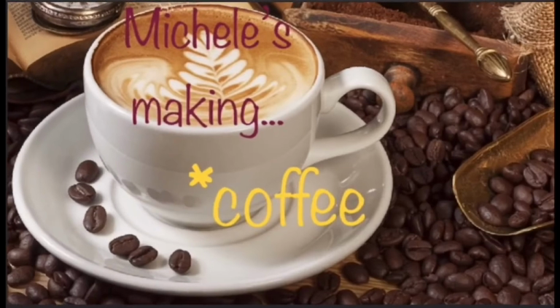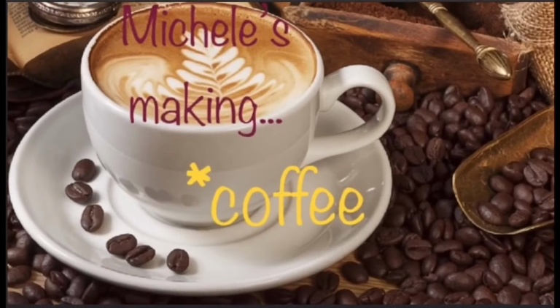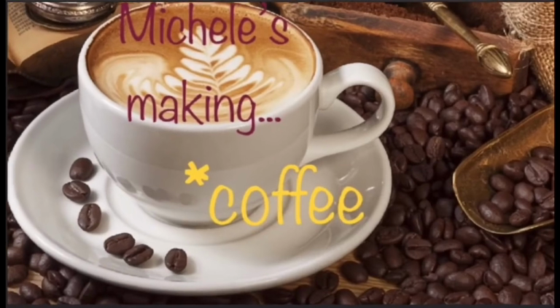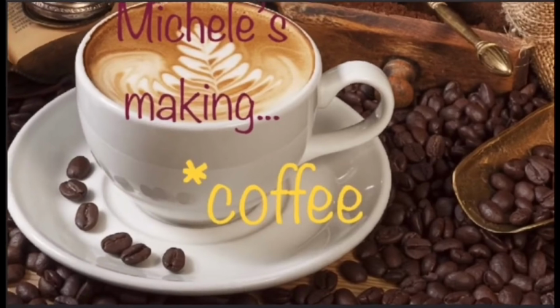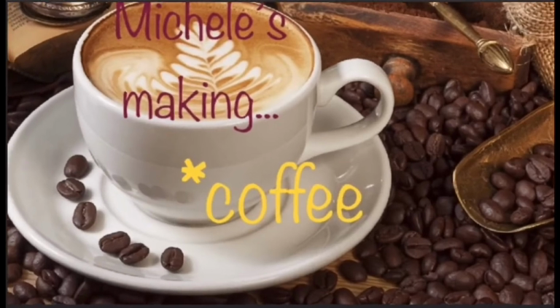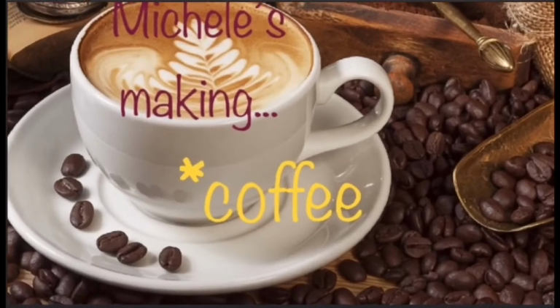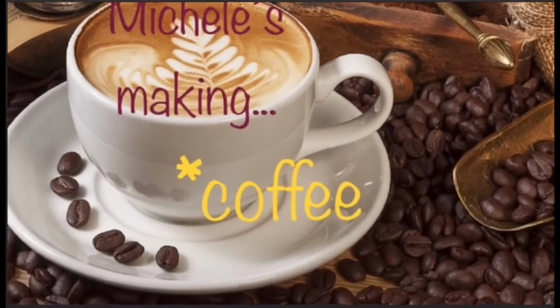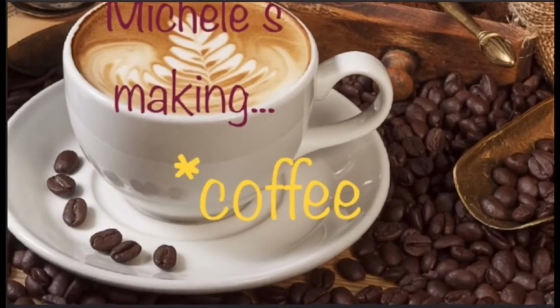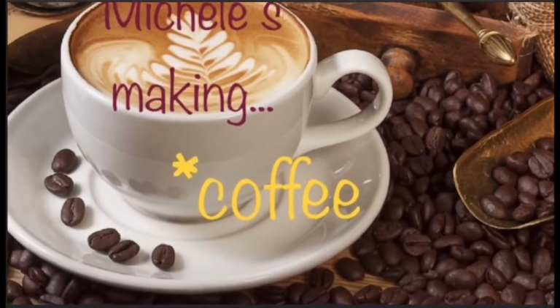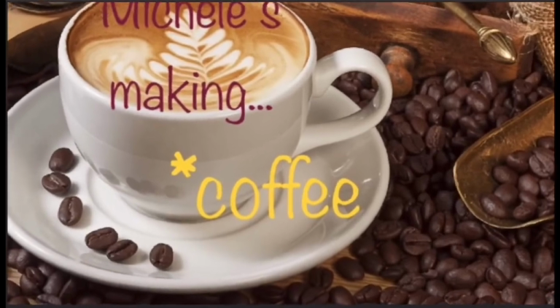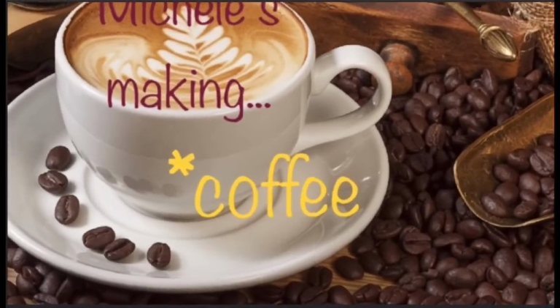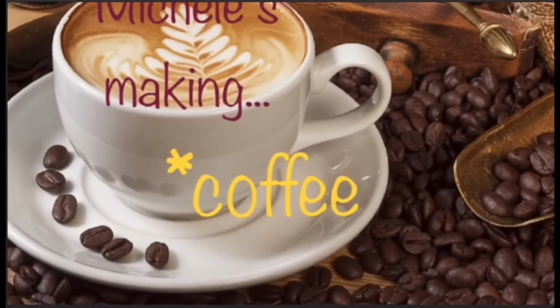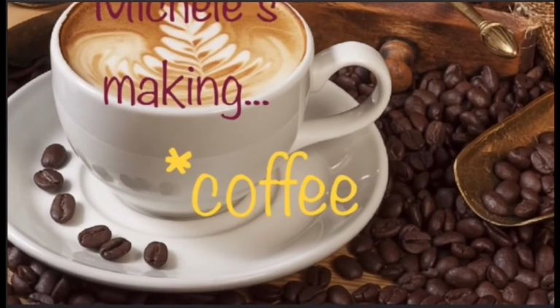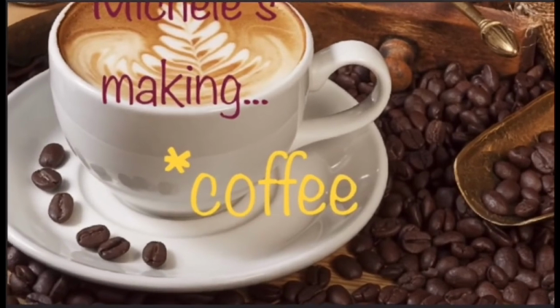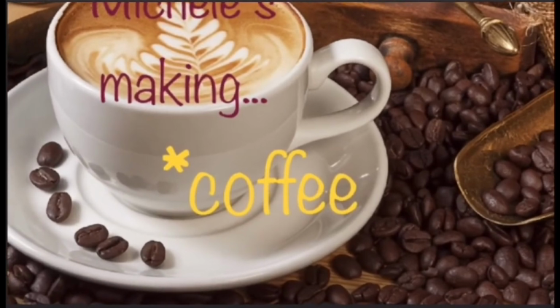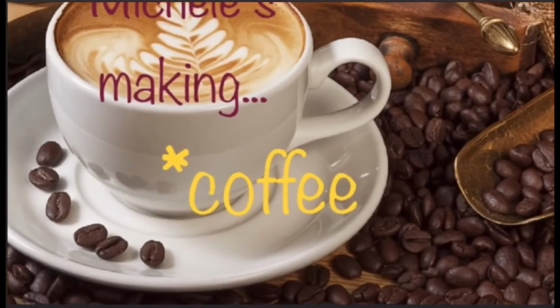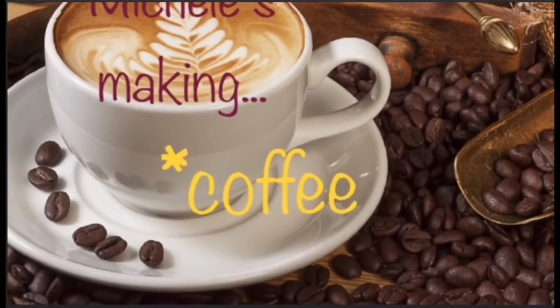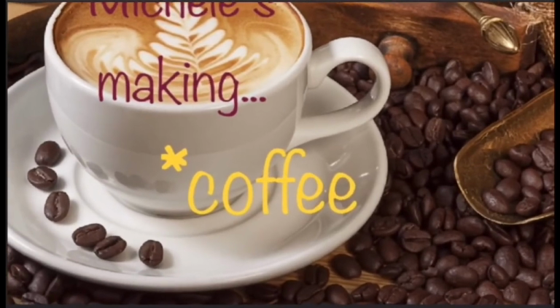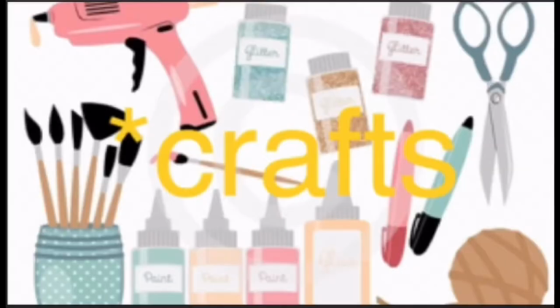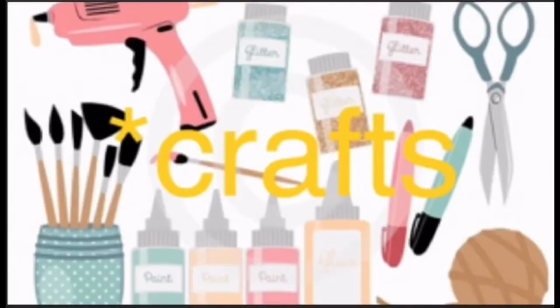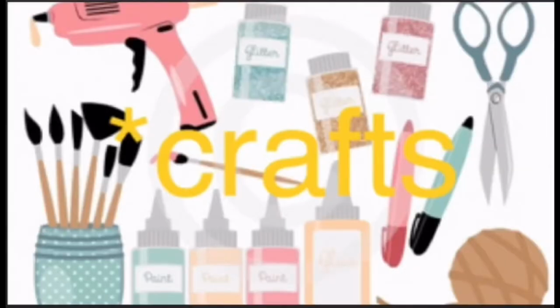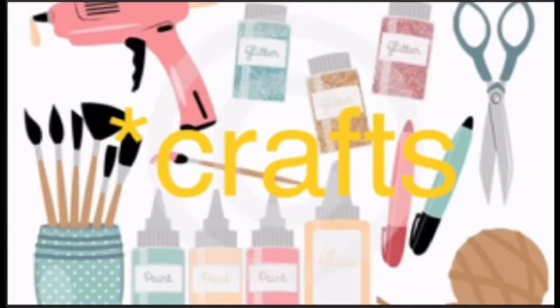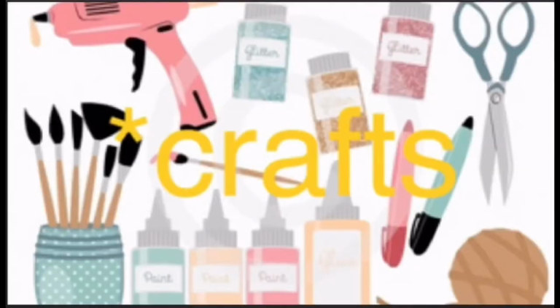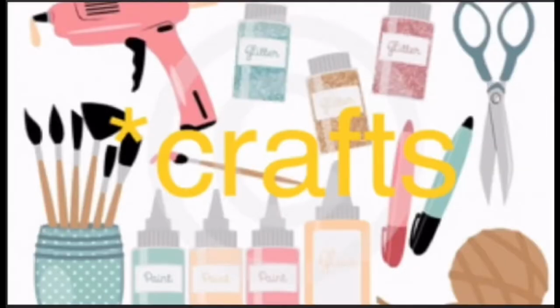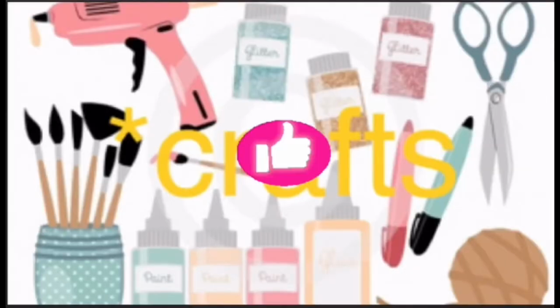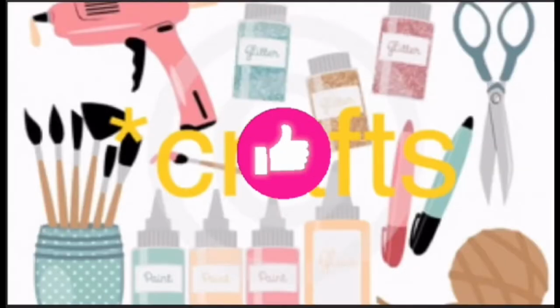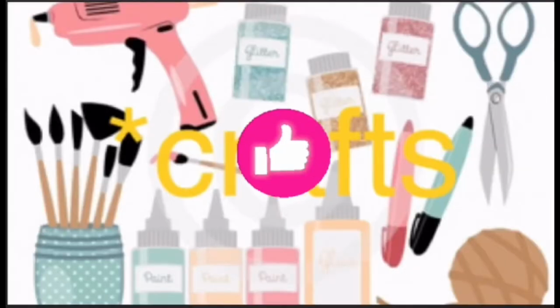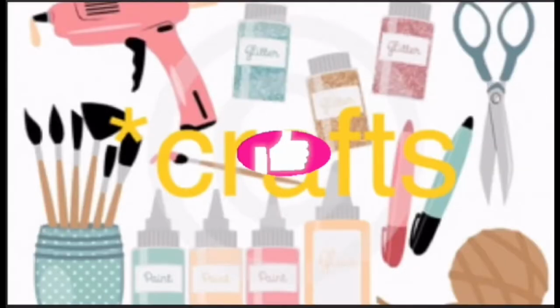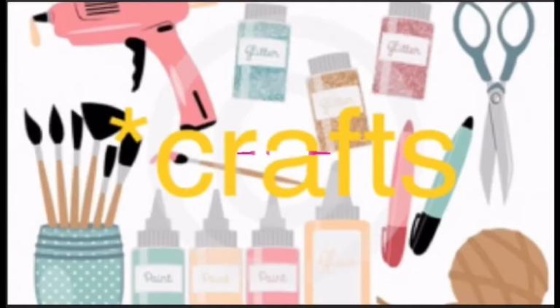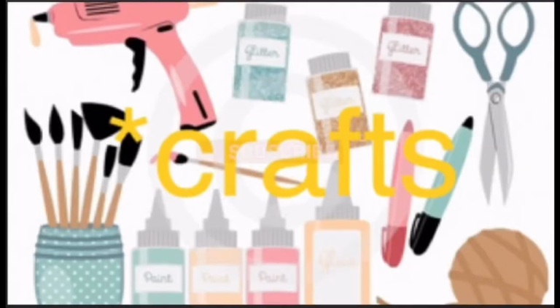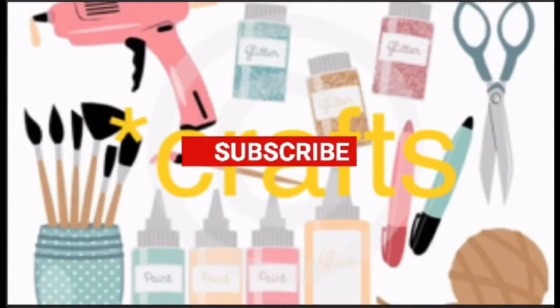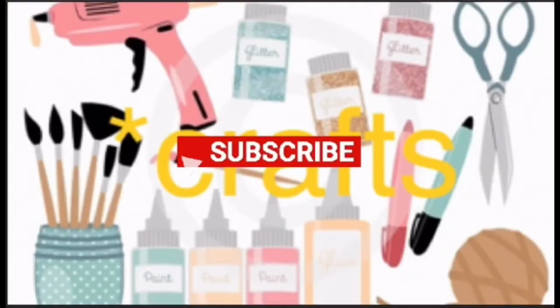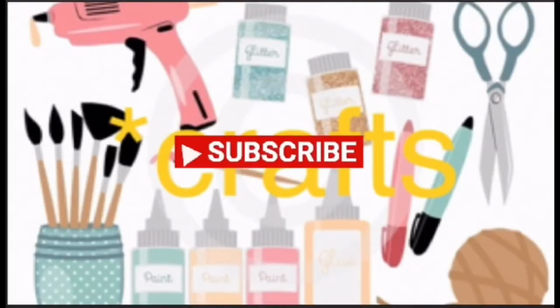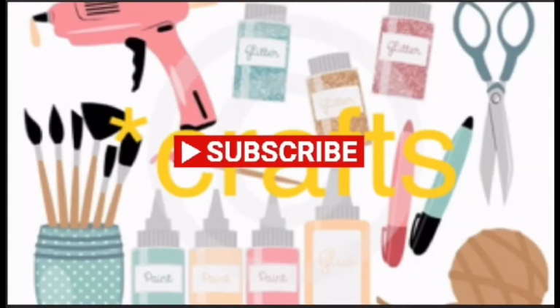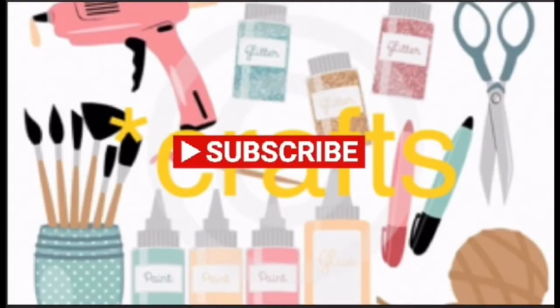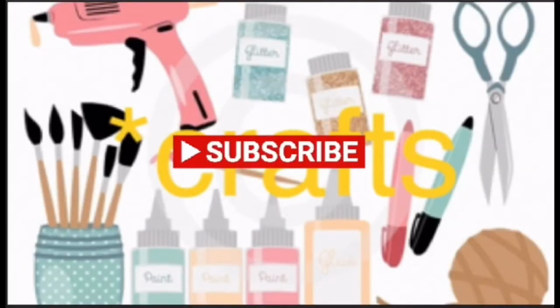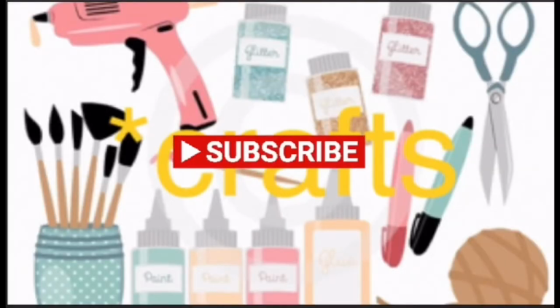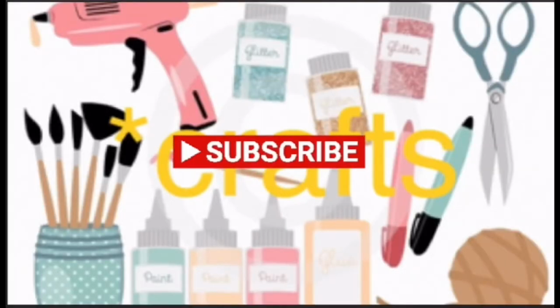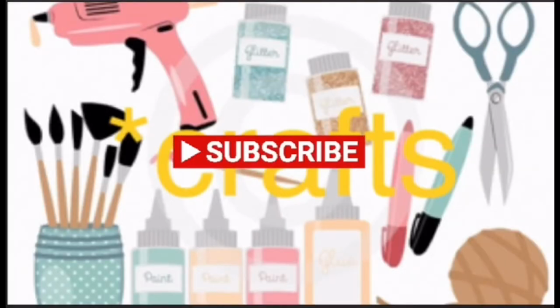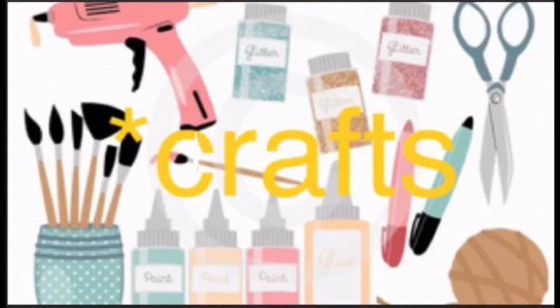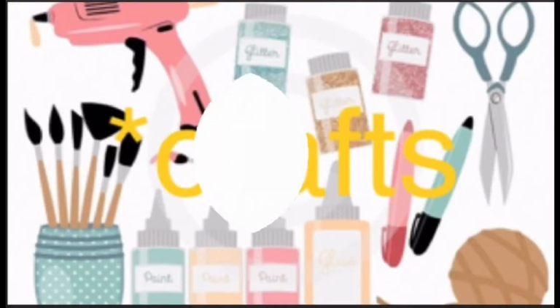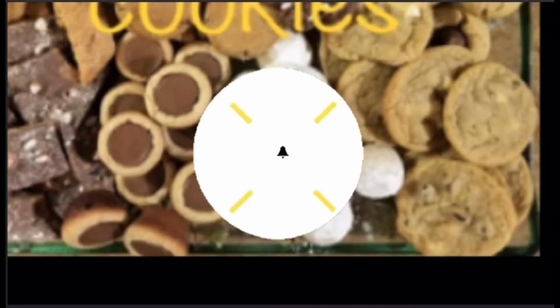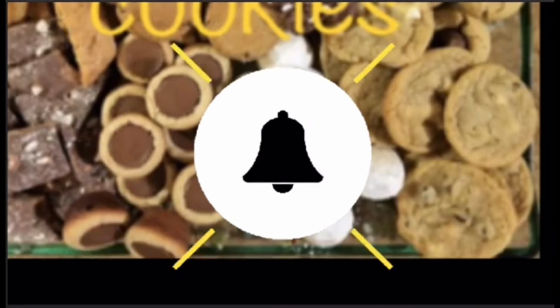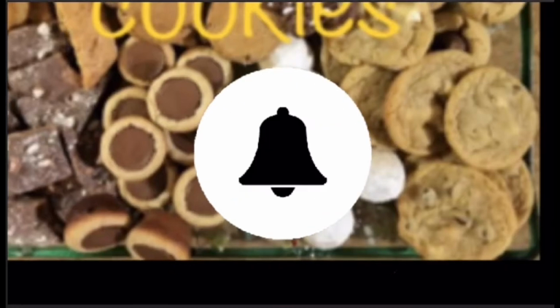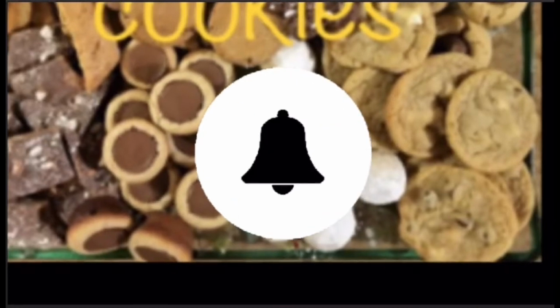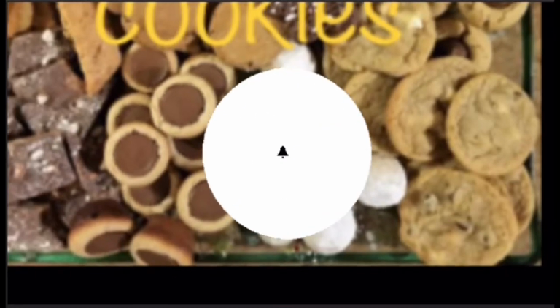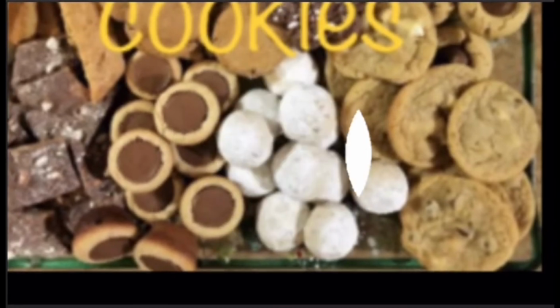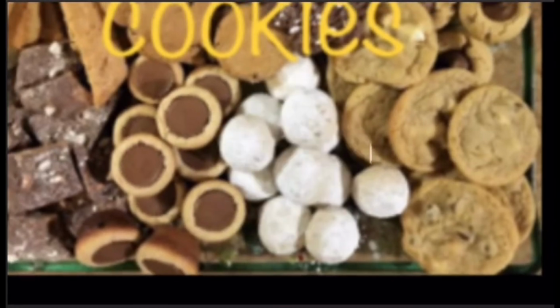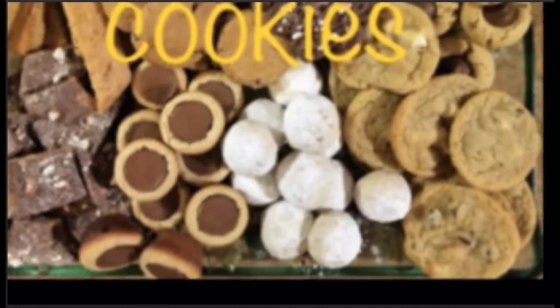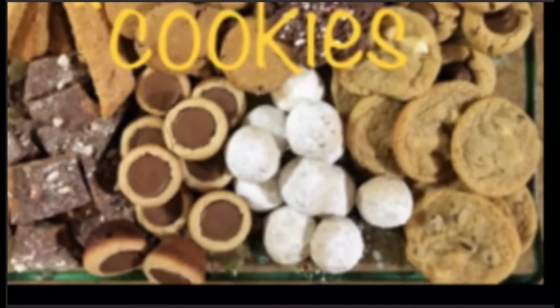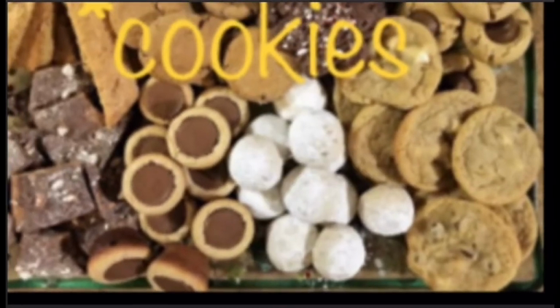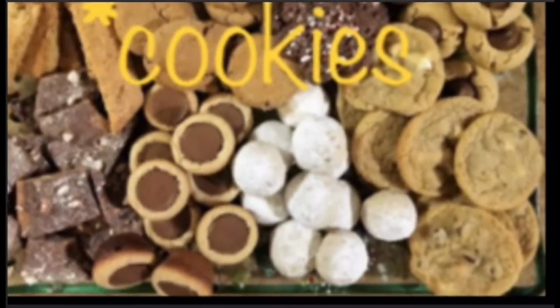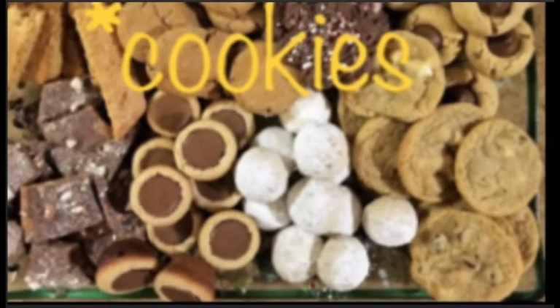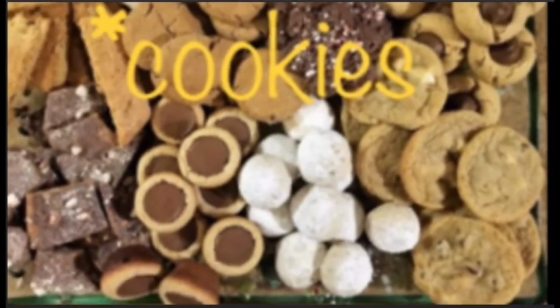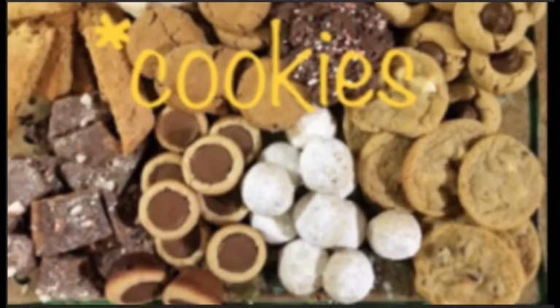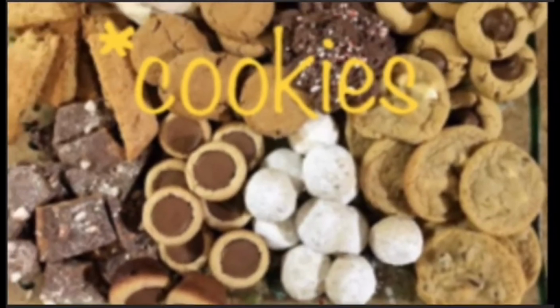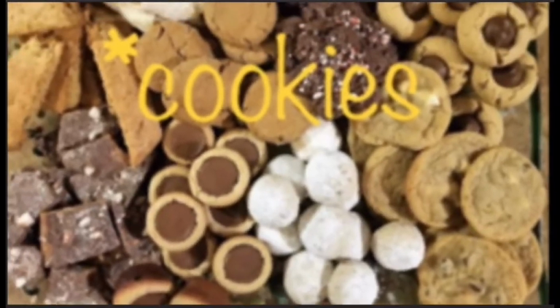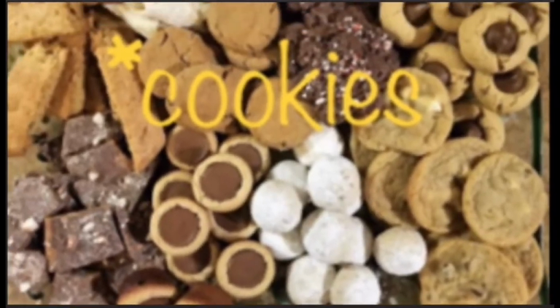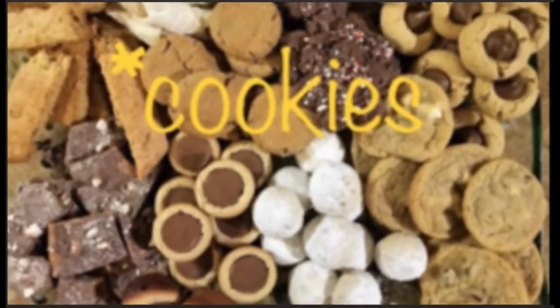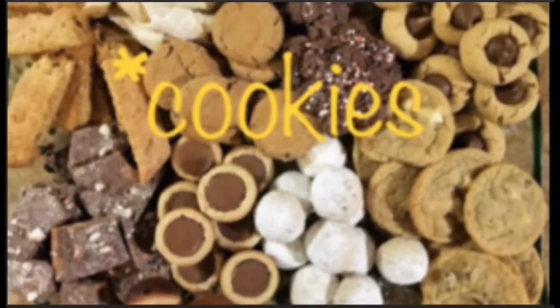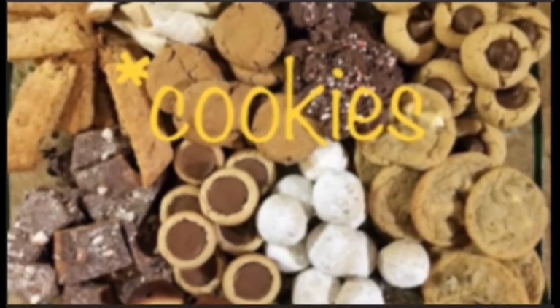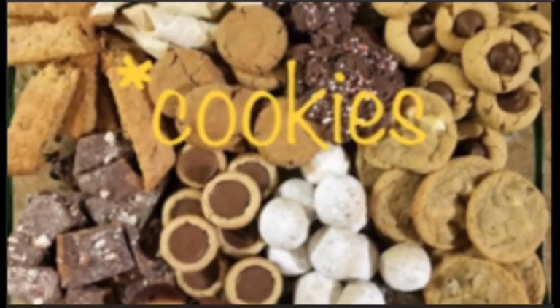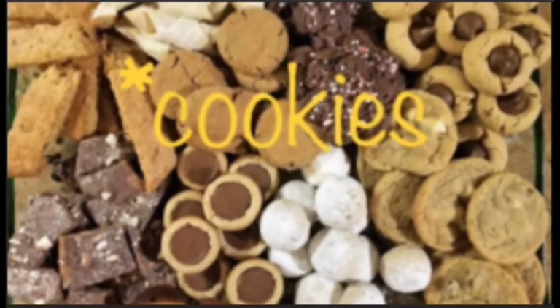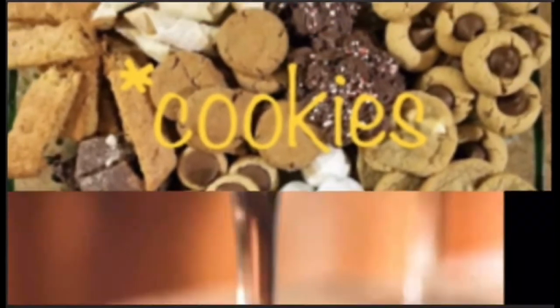Welcome to Michelle's Making. Hope you're ready for coffee, crafts, cookies and cocktails. Let's get going.